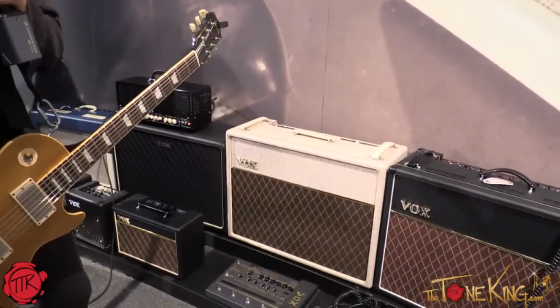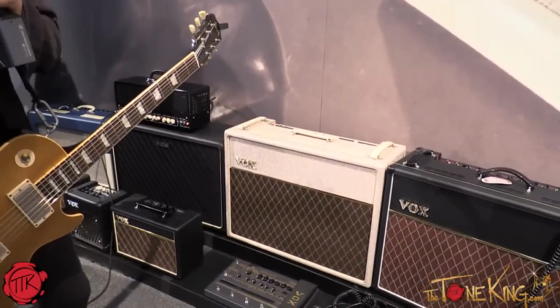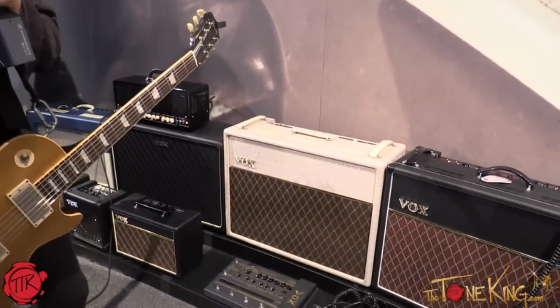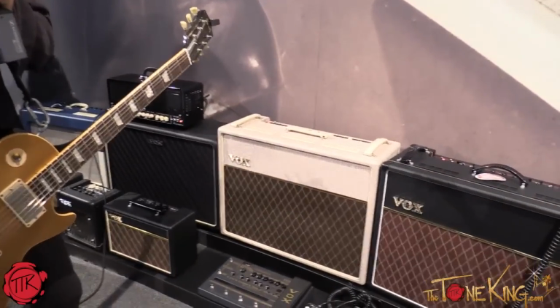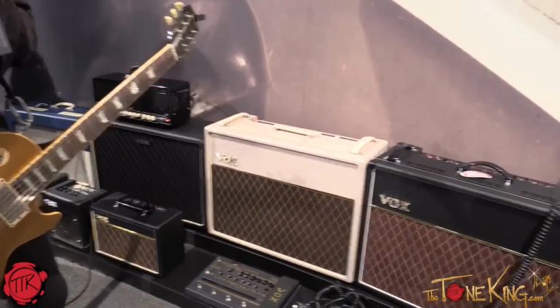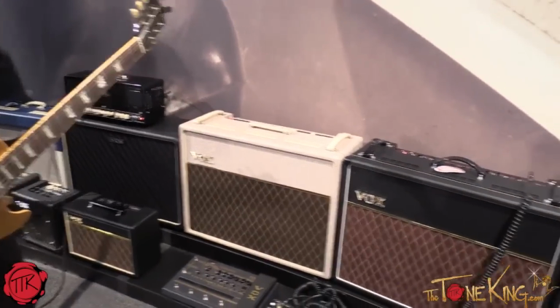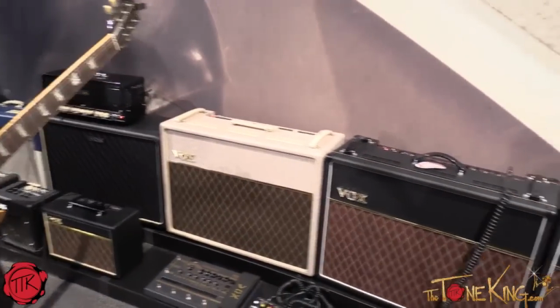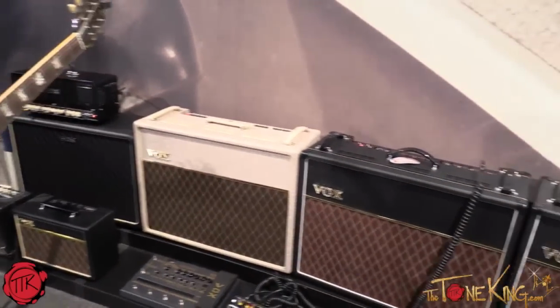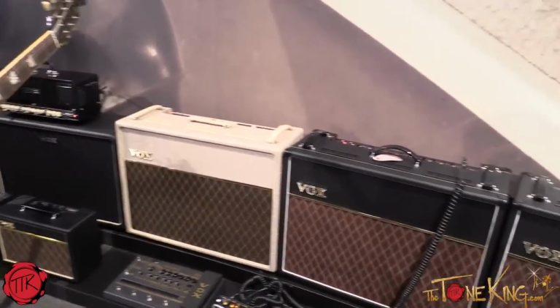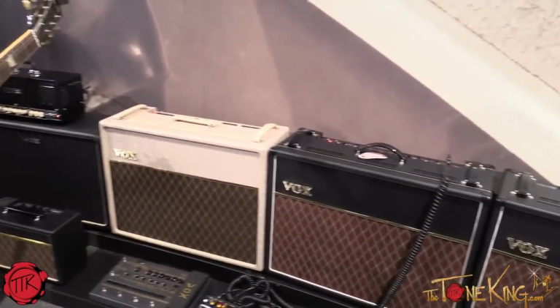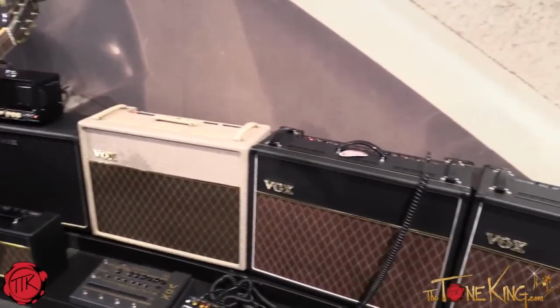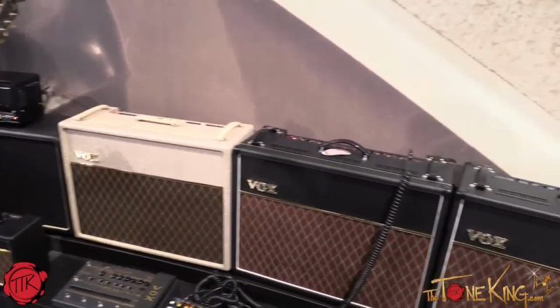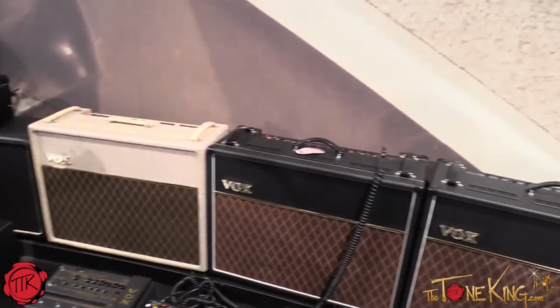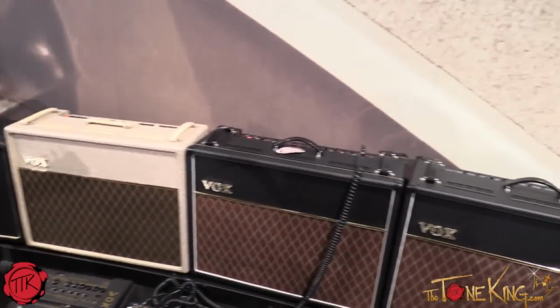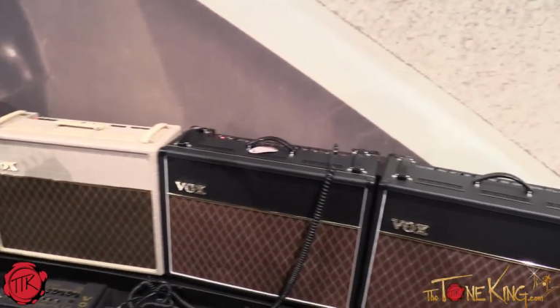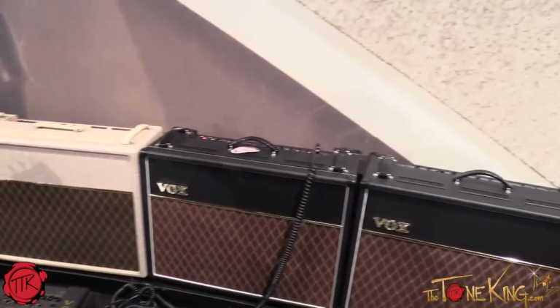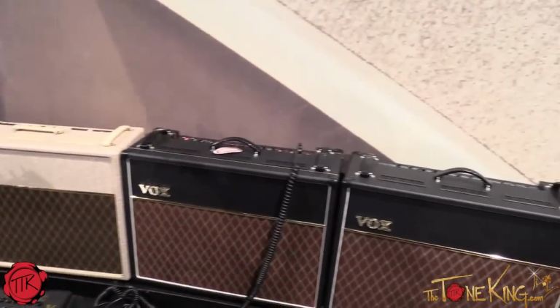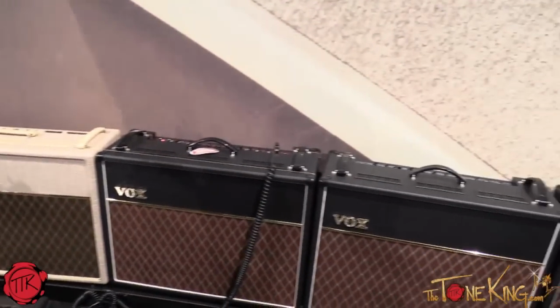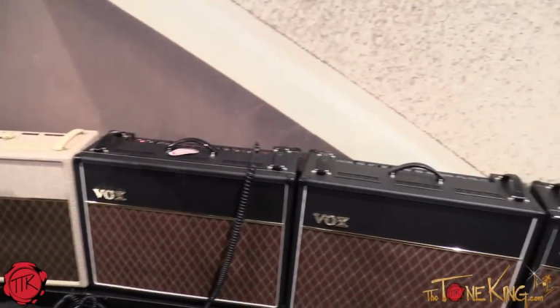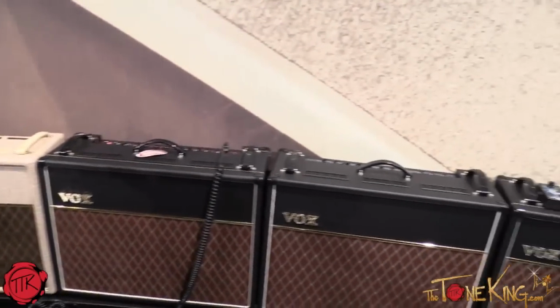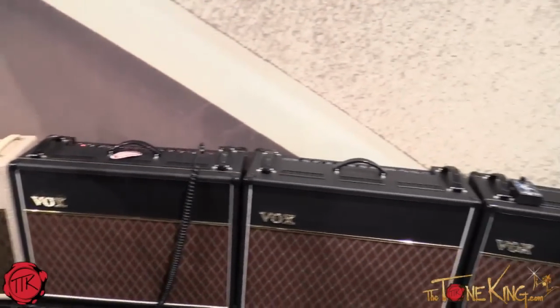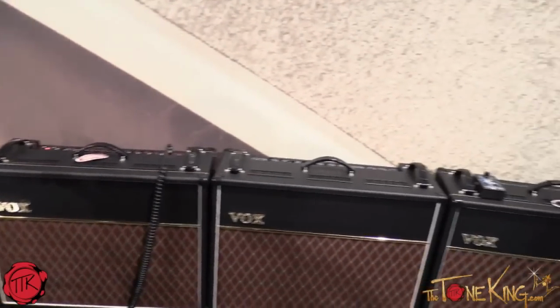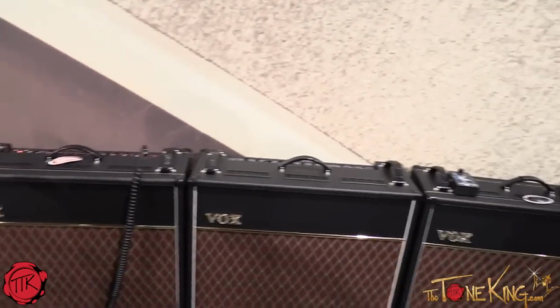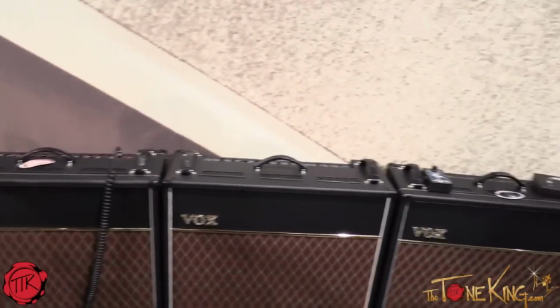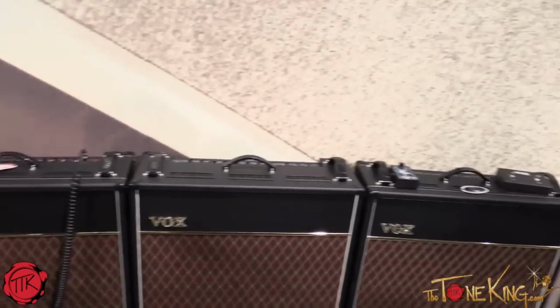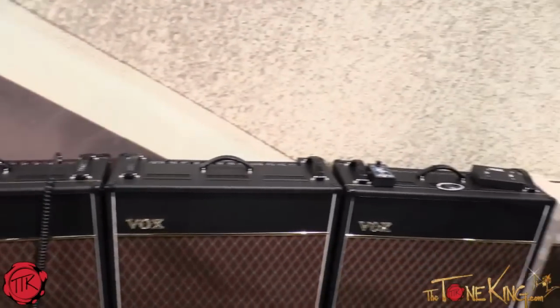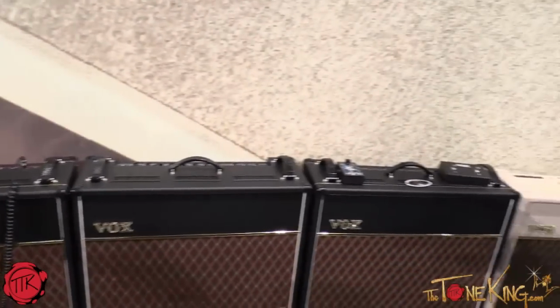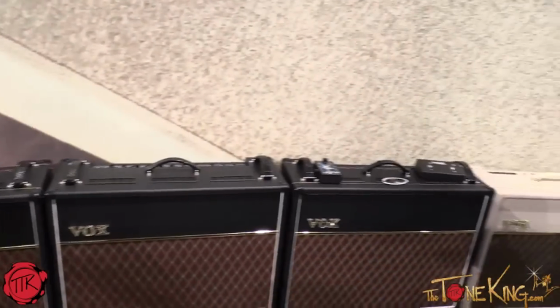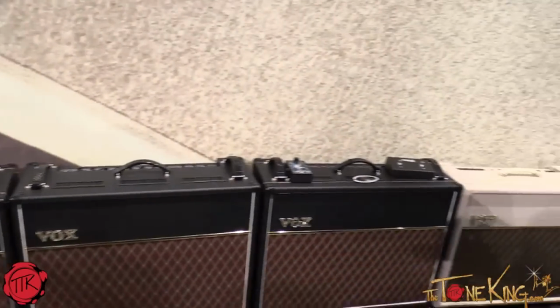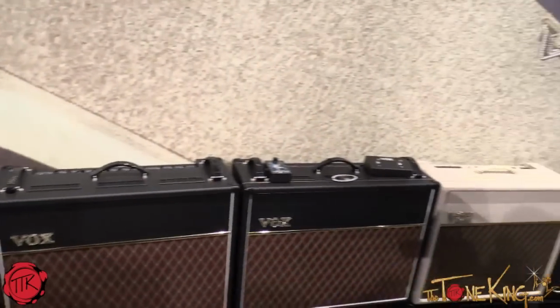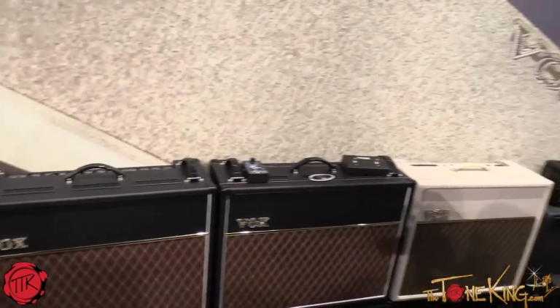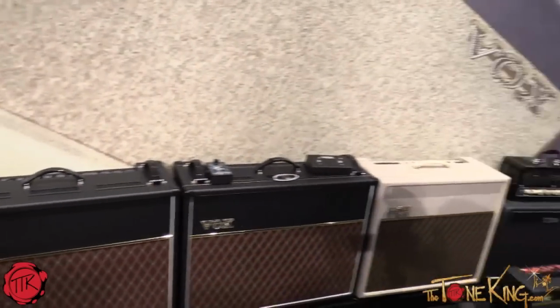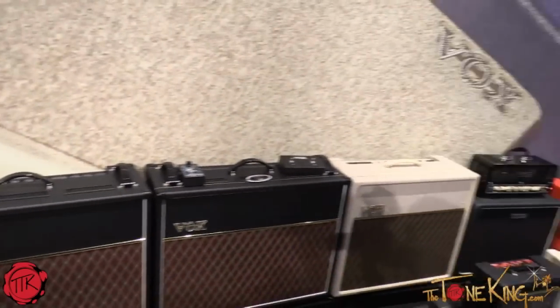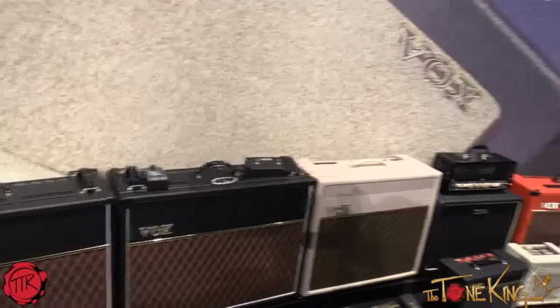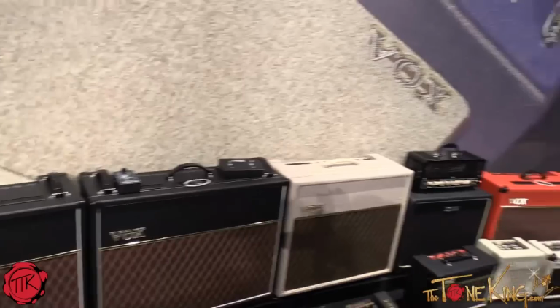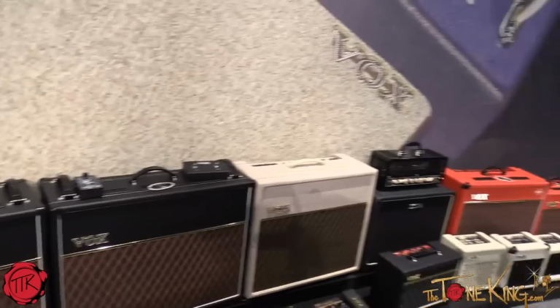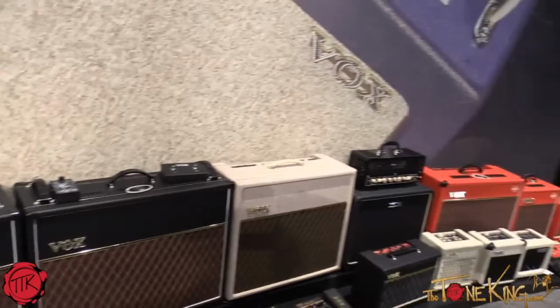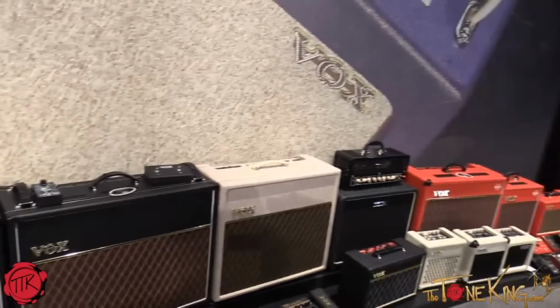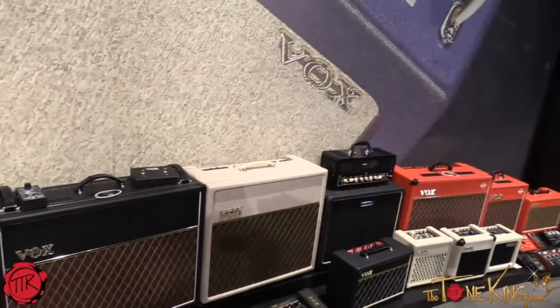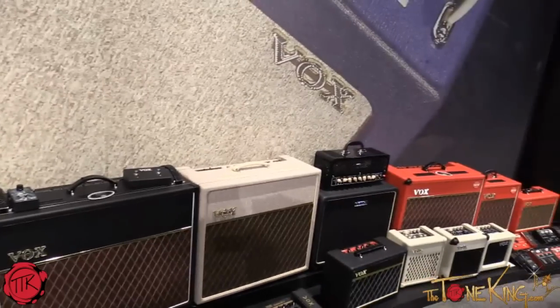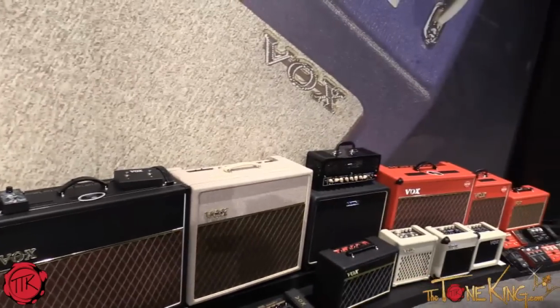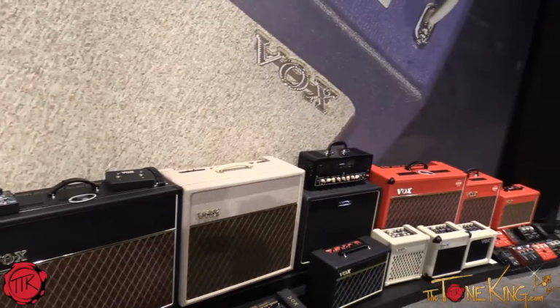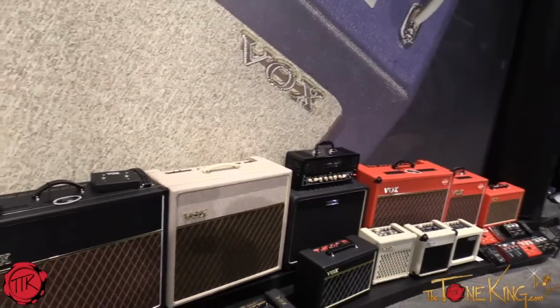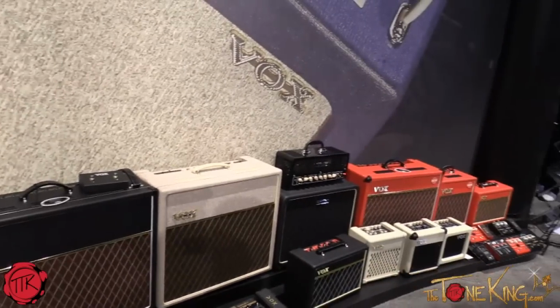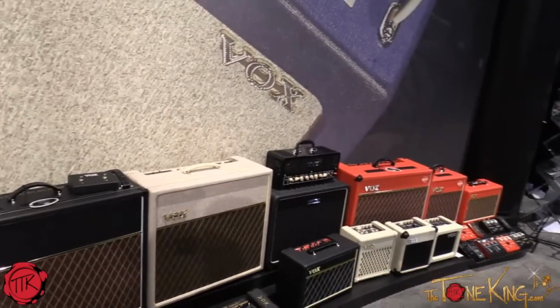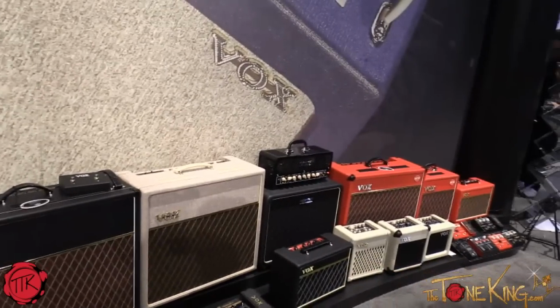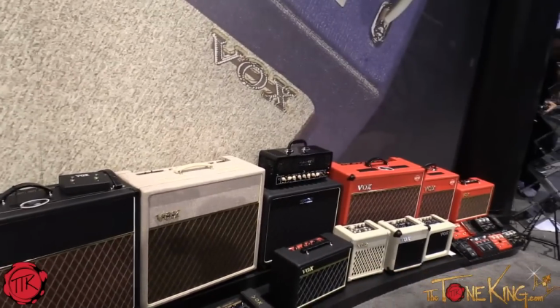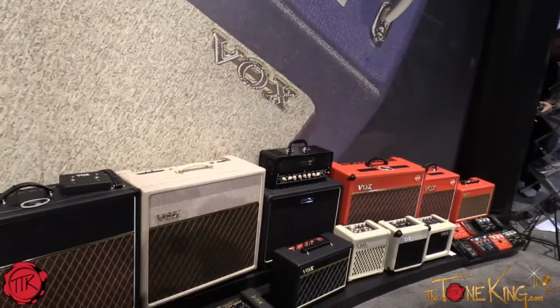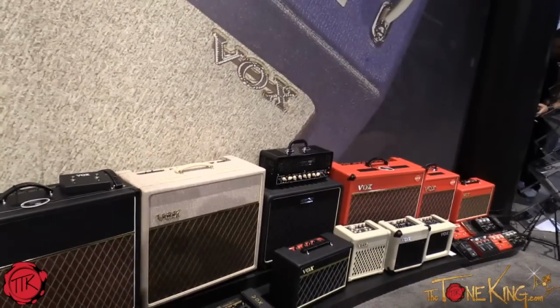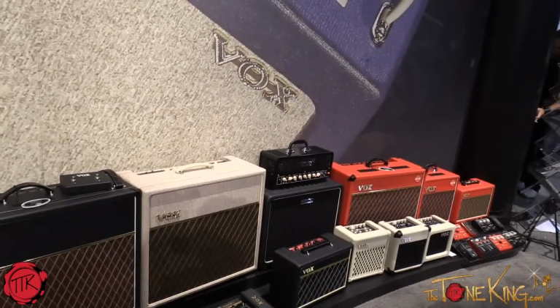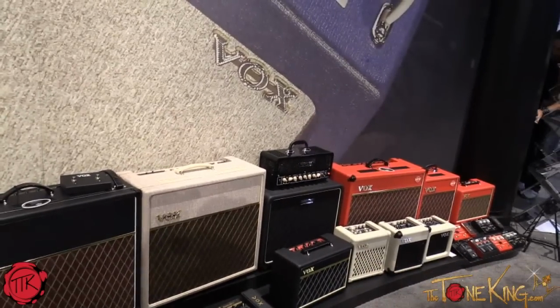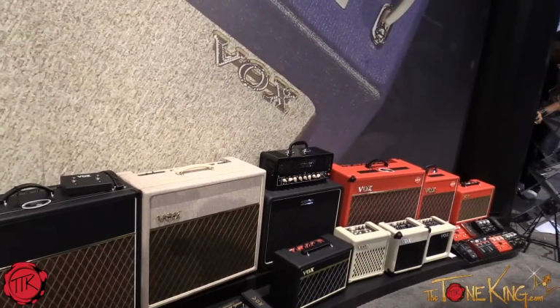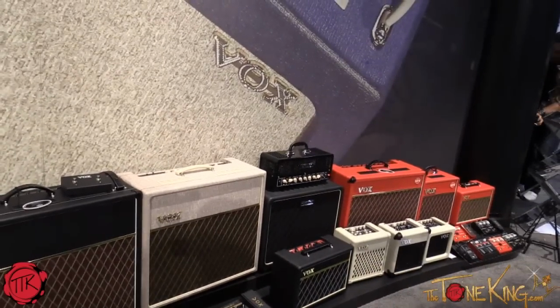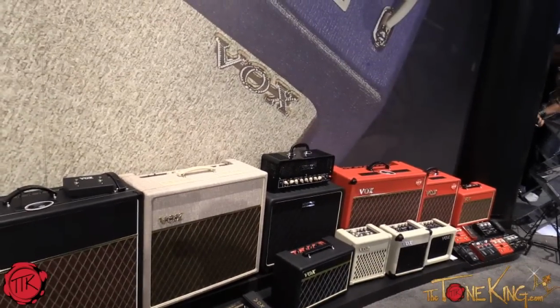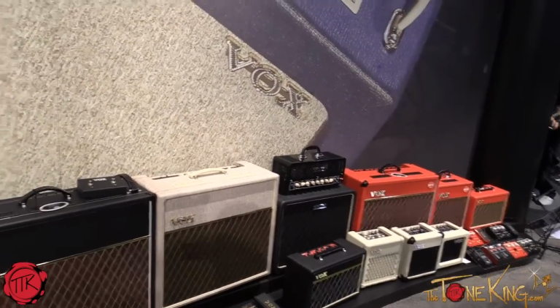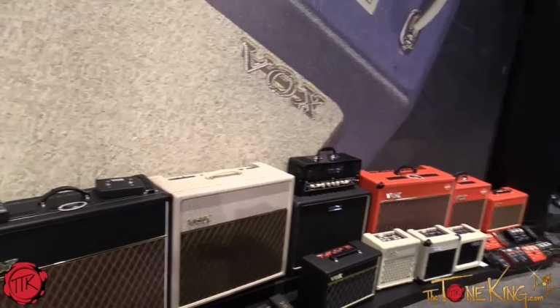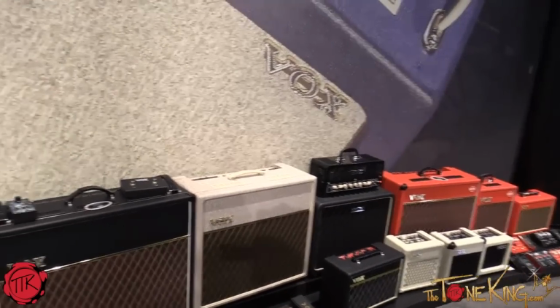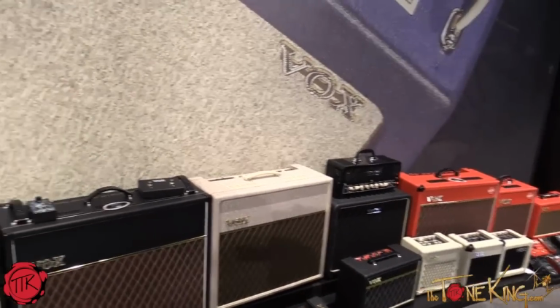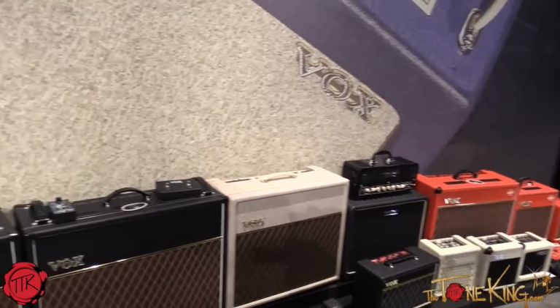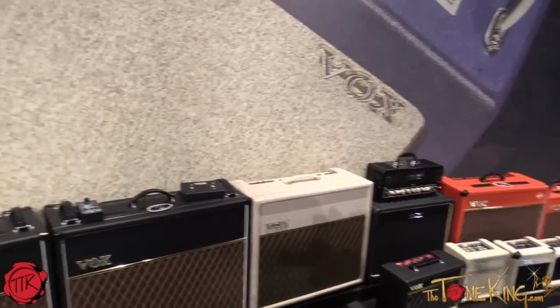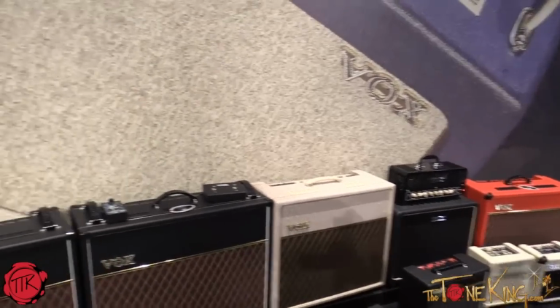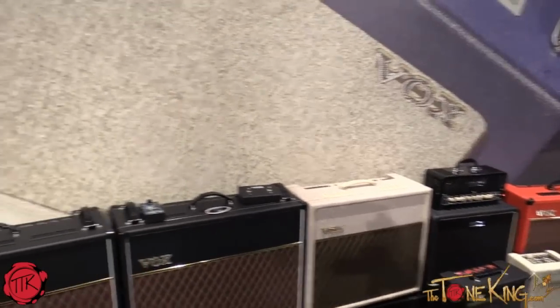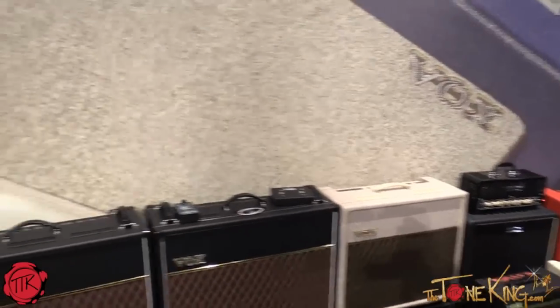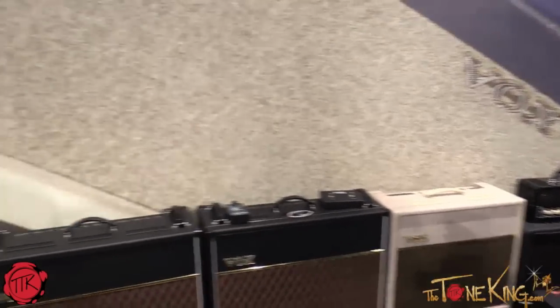Again, a Vox is an amazingly powerful loud amp, but when you've got to turn it down, we want to give you the gain — and we're able to do that now.